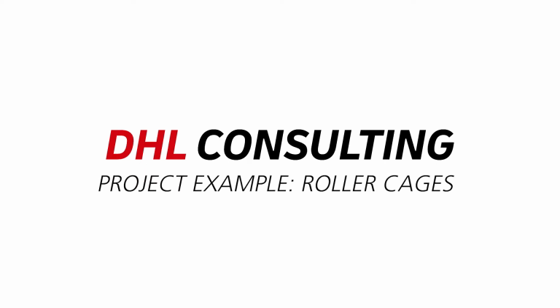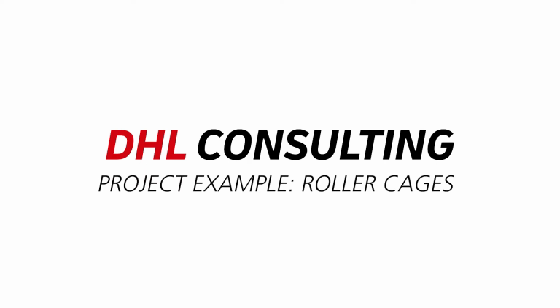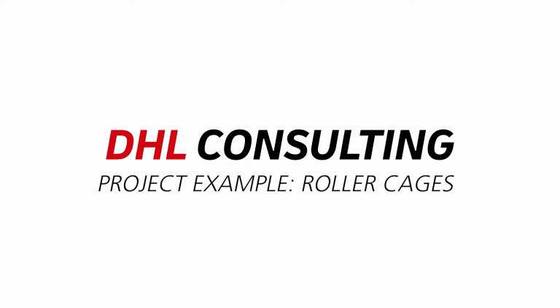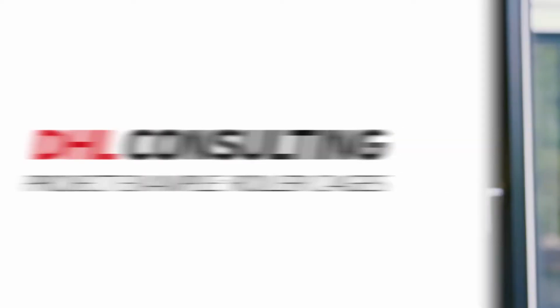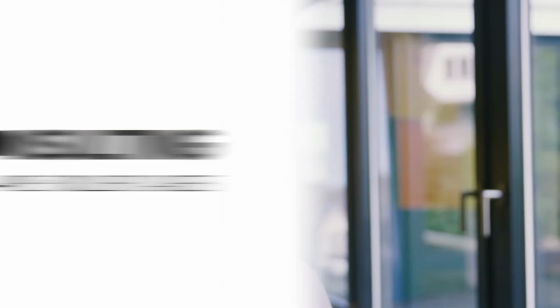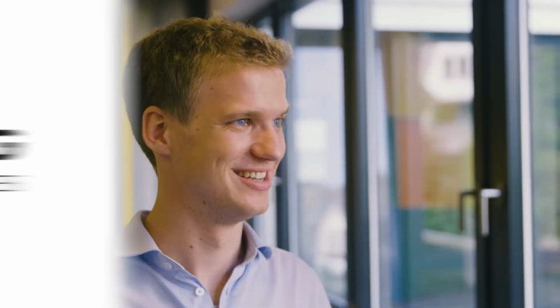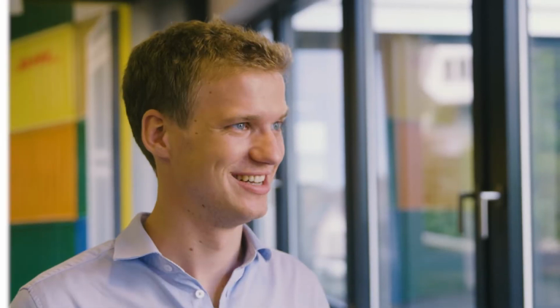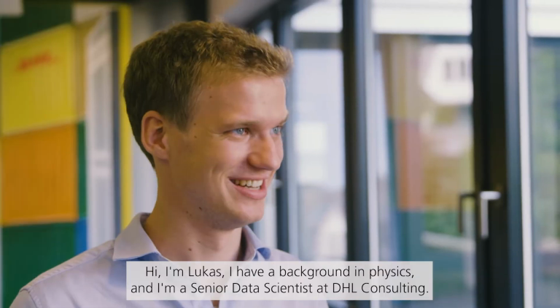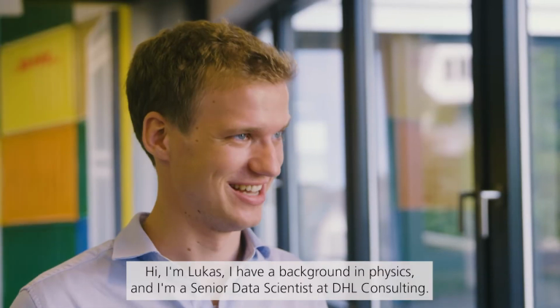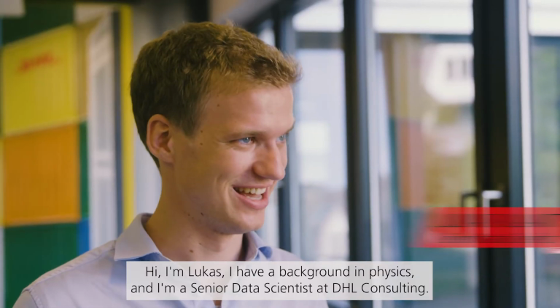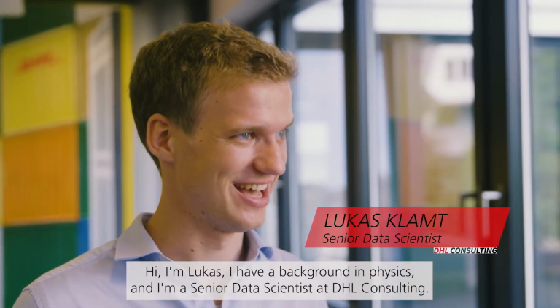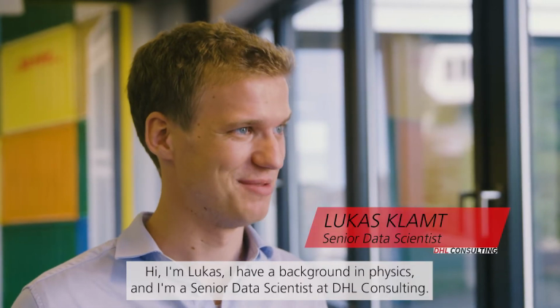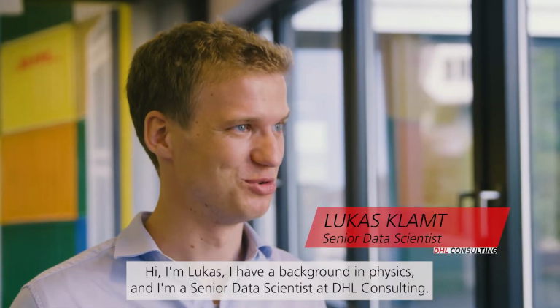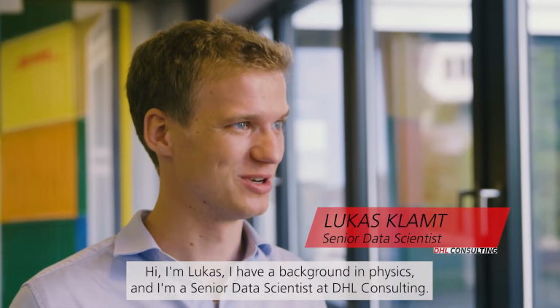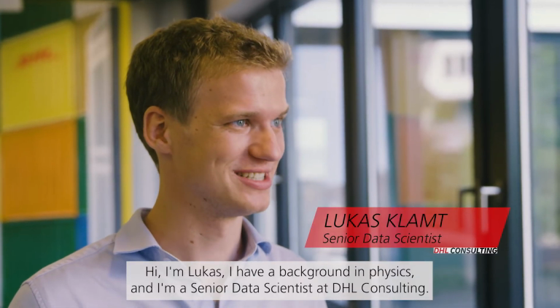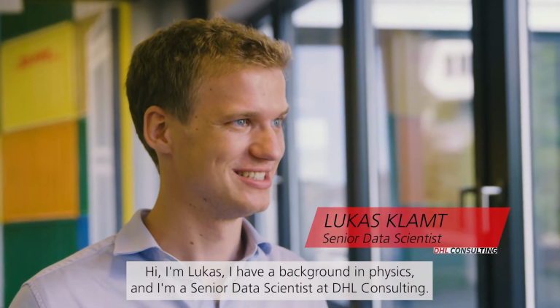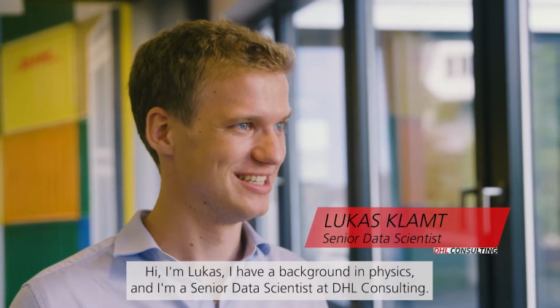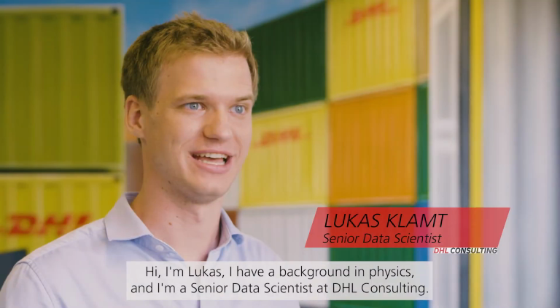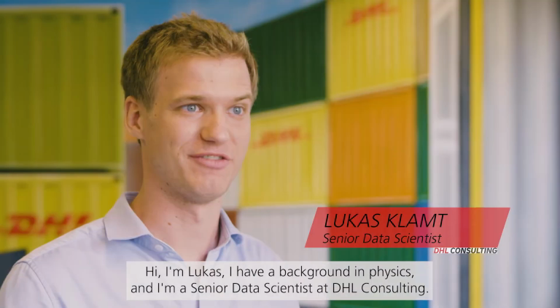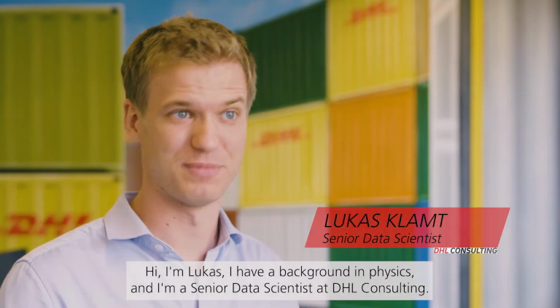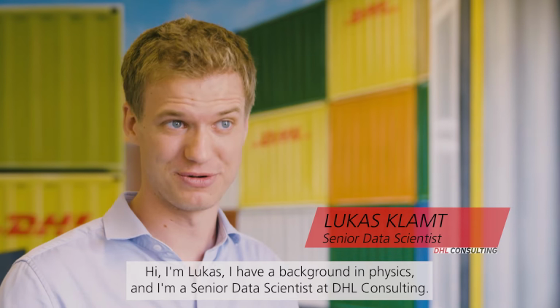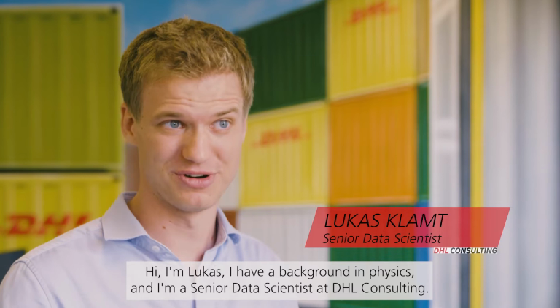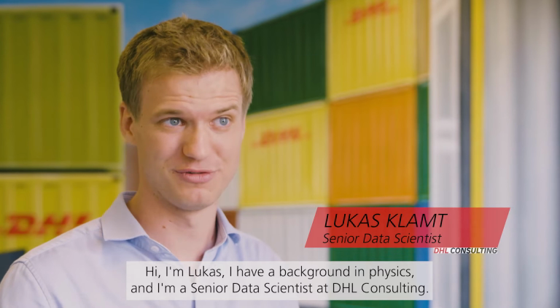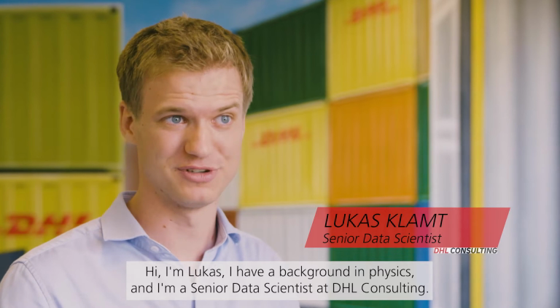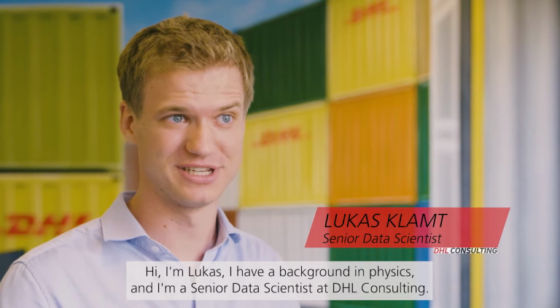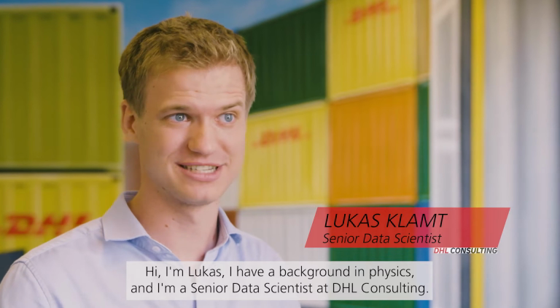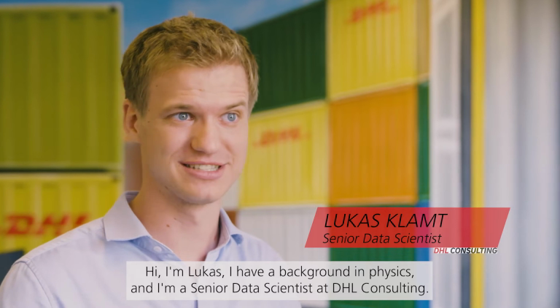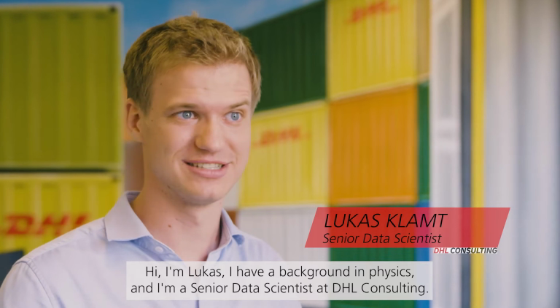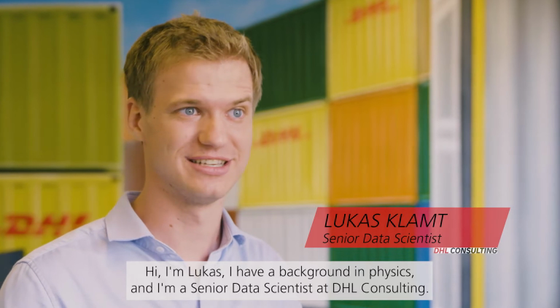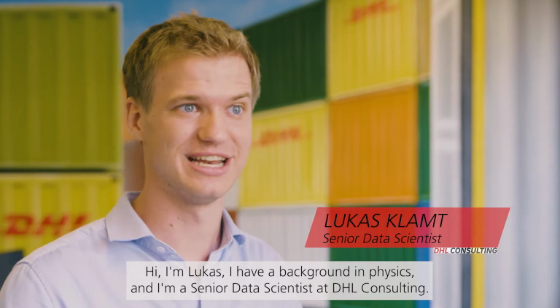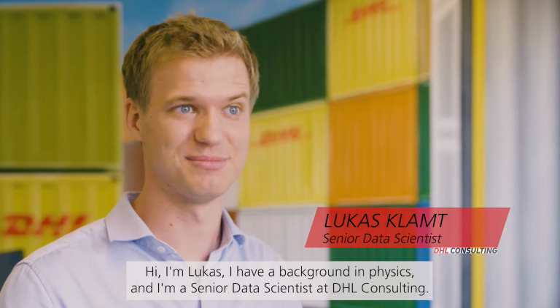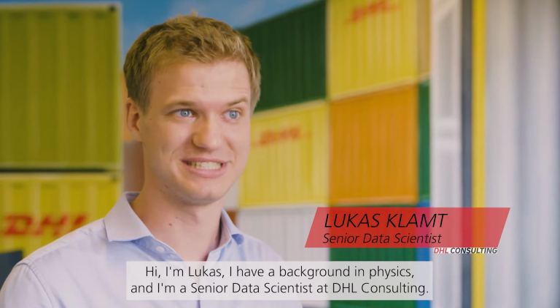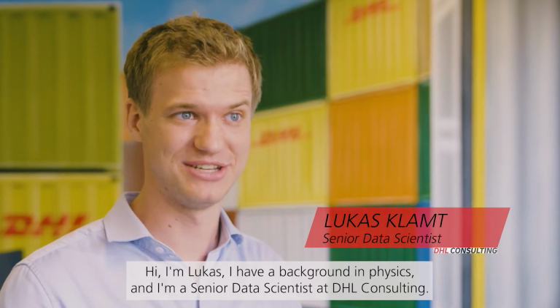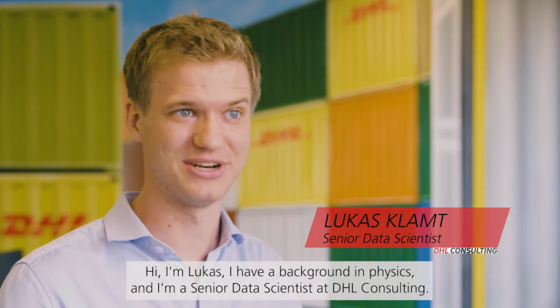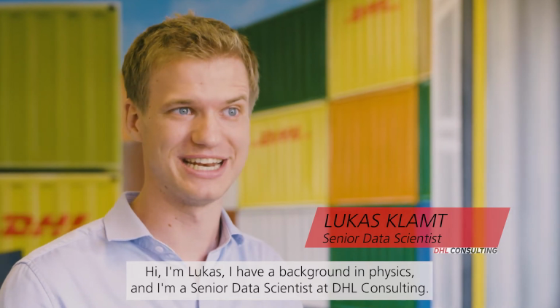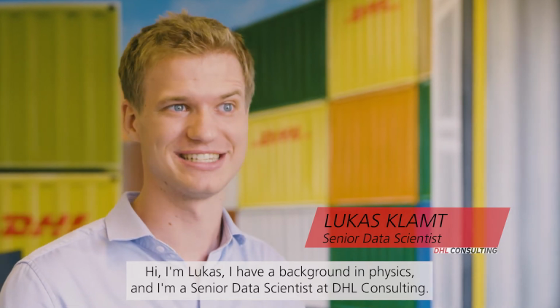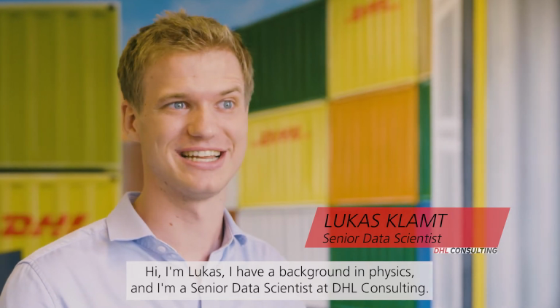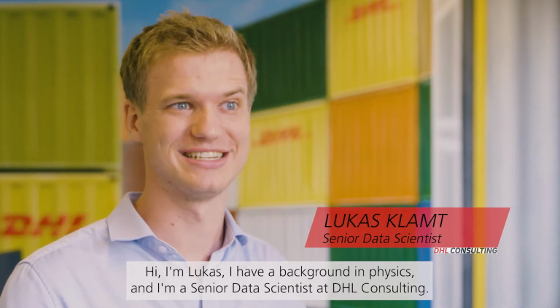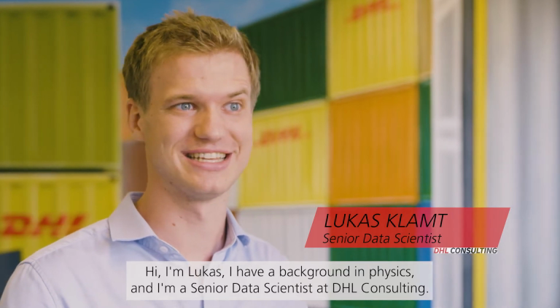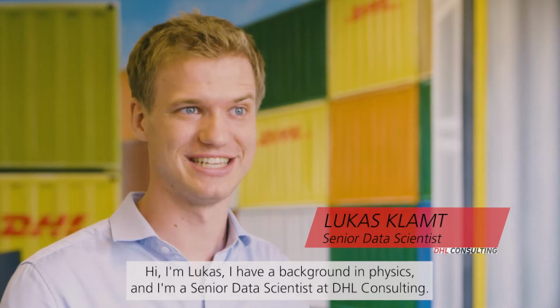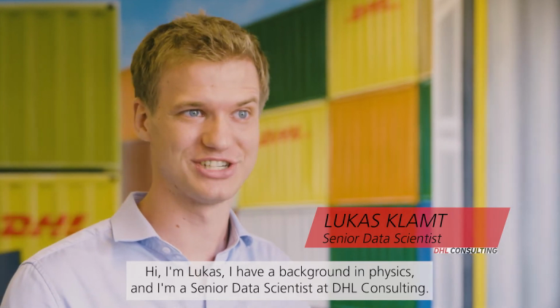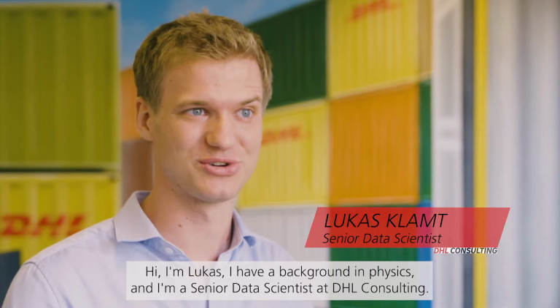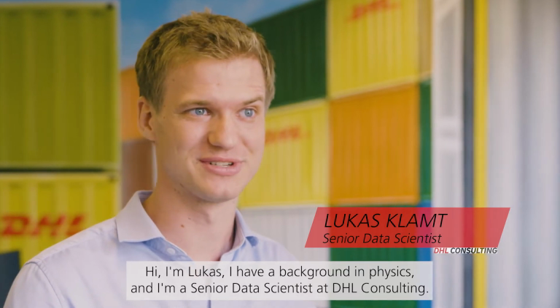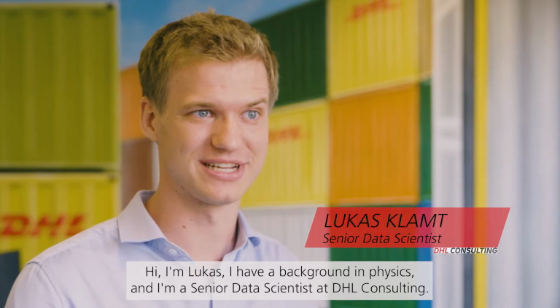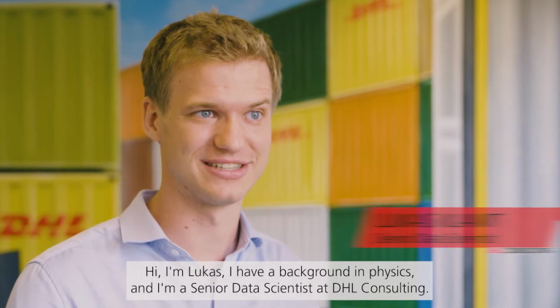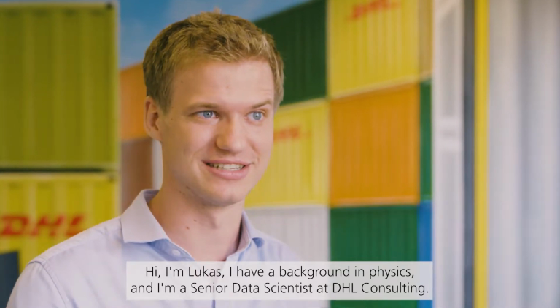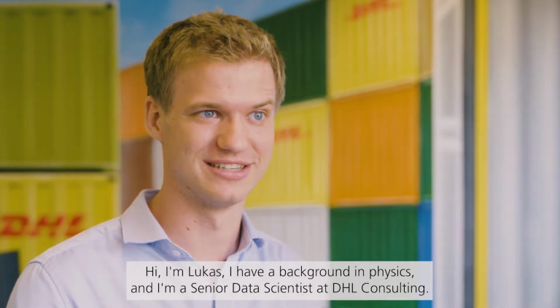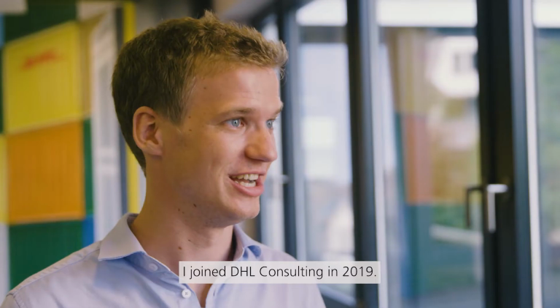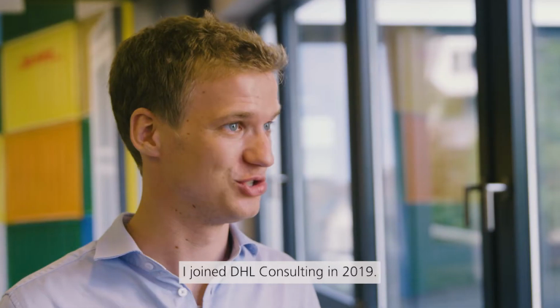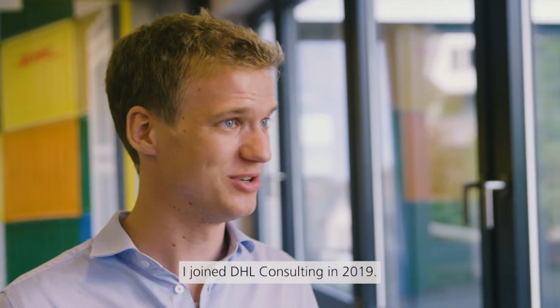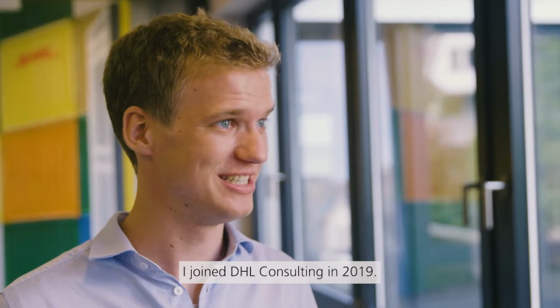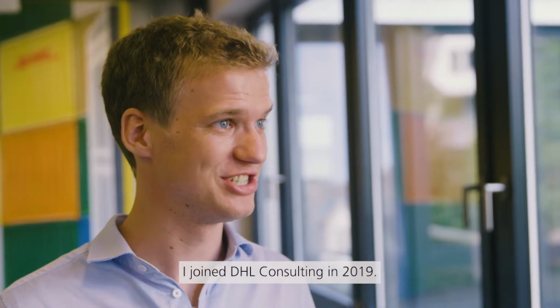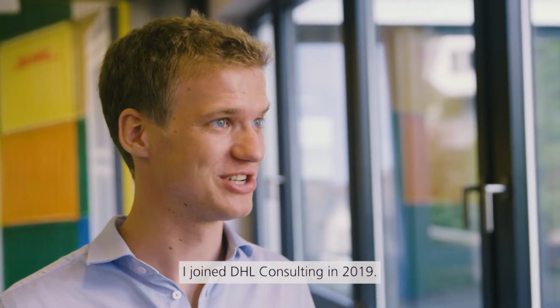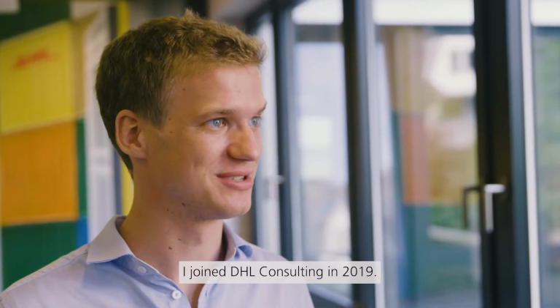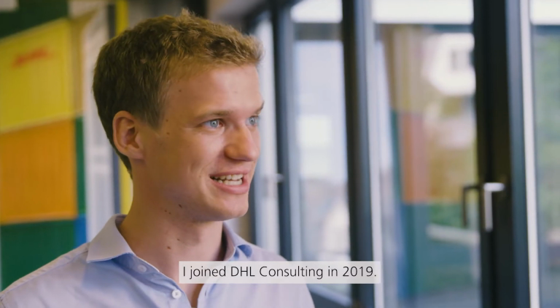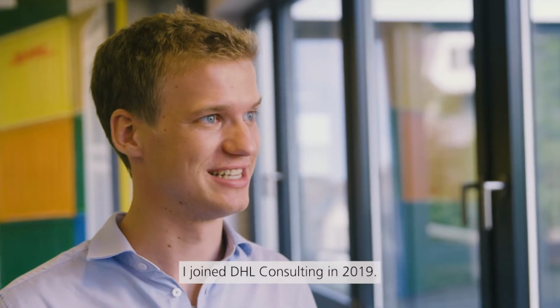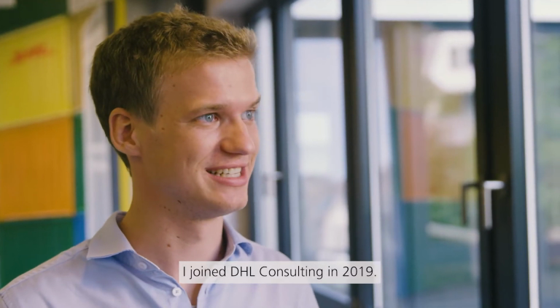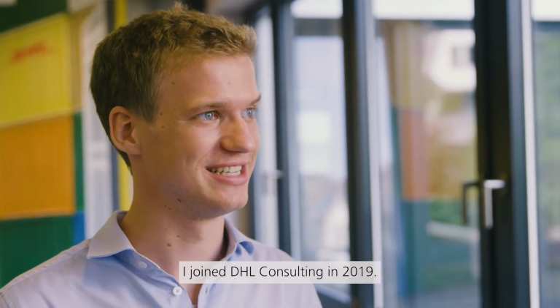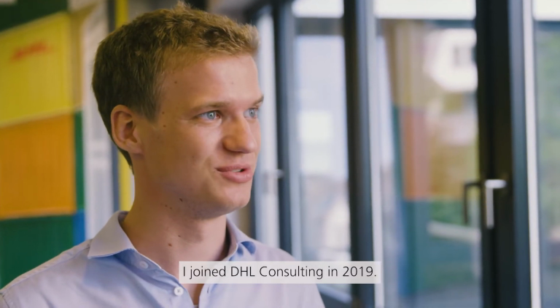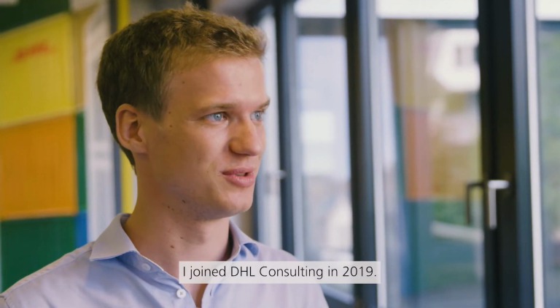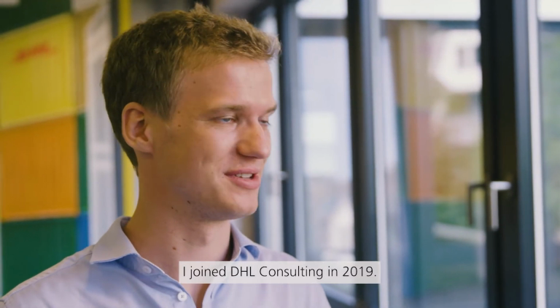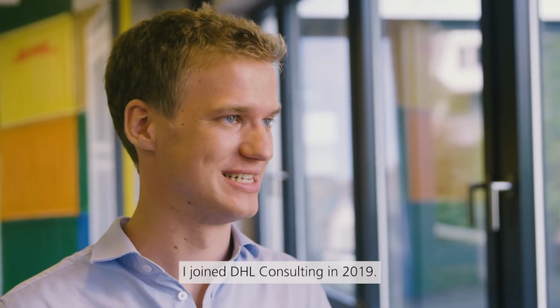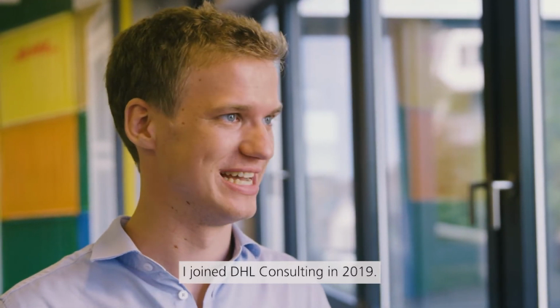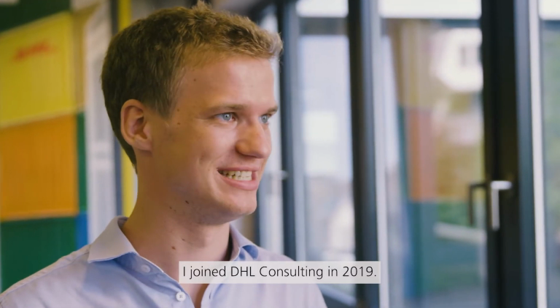Hi, I'm Lukas. I have a background in physics and I'm a senior data scientist at DHL Consulting. I joined DHL Consulting in 2019.